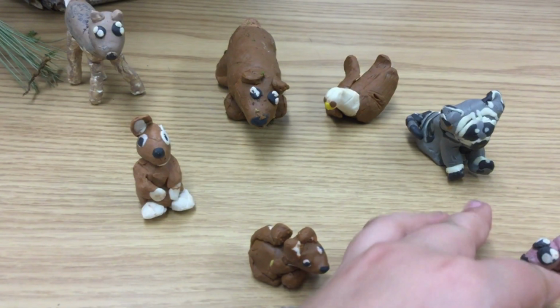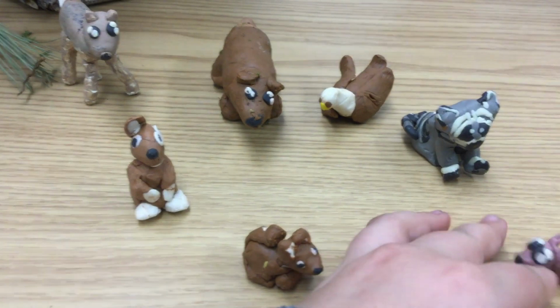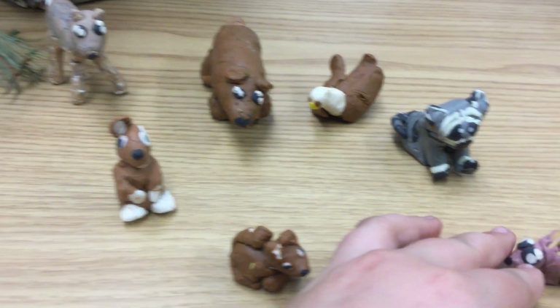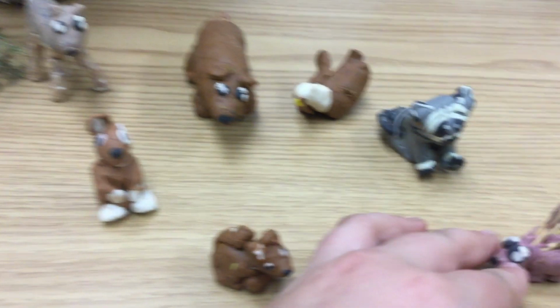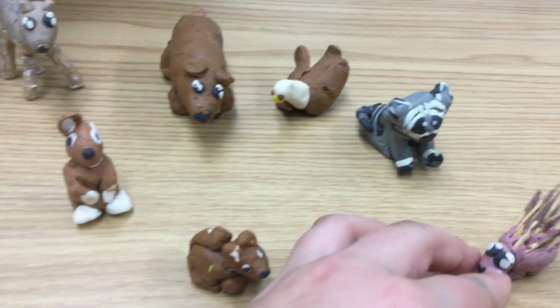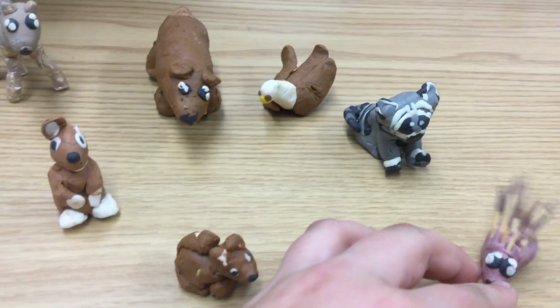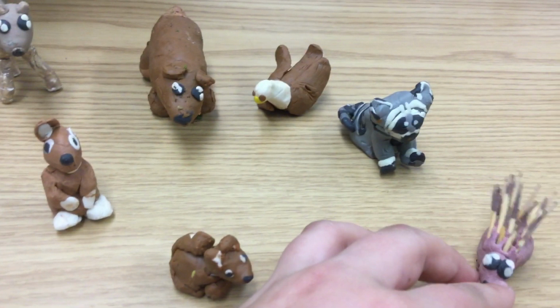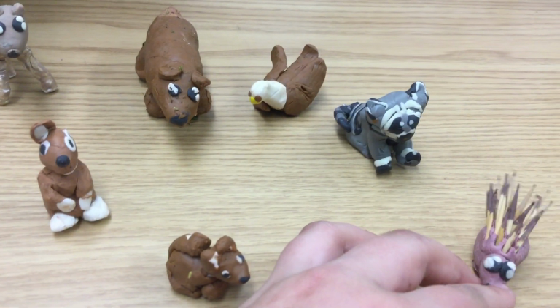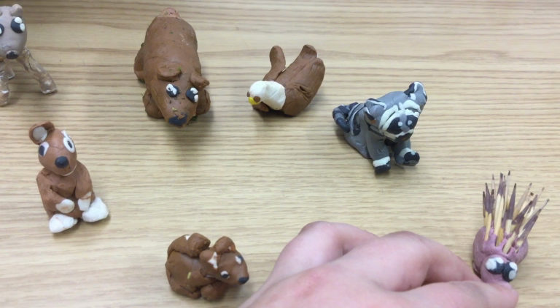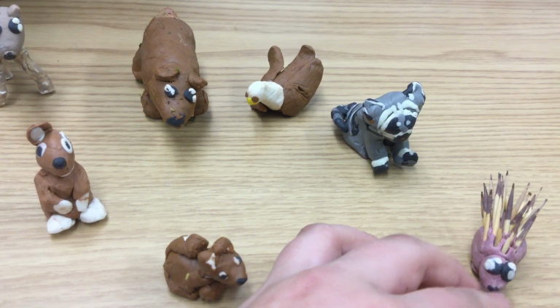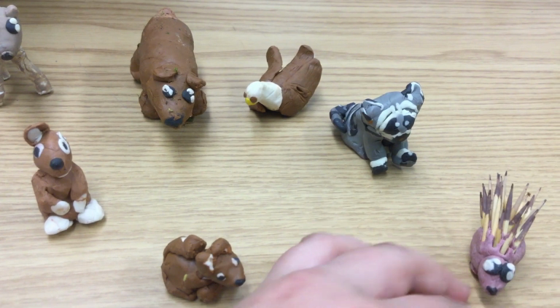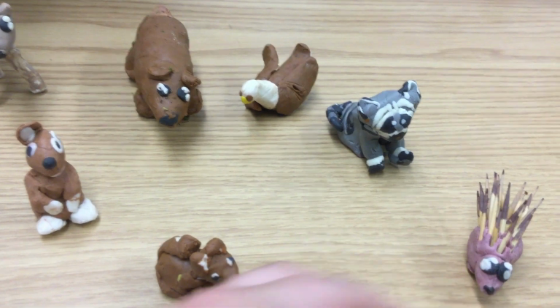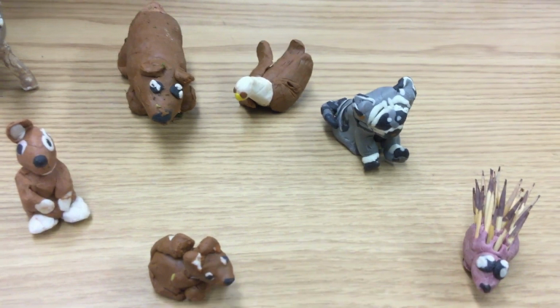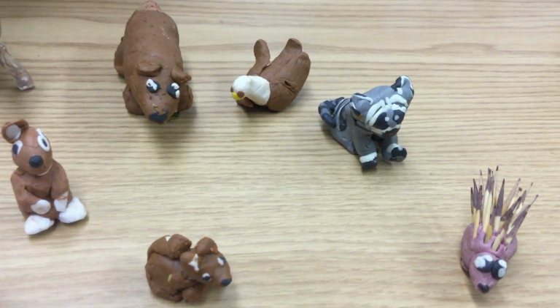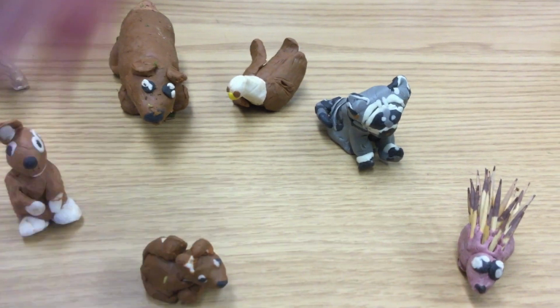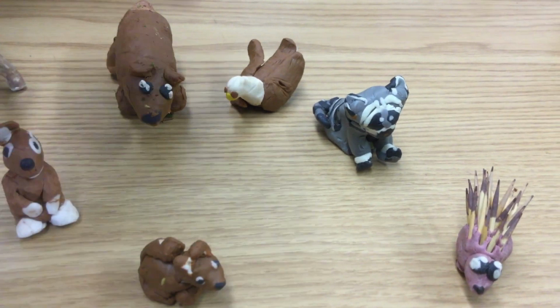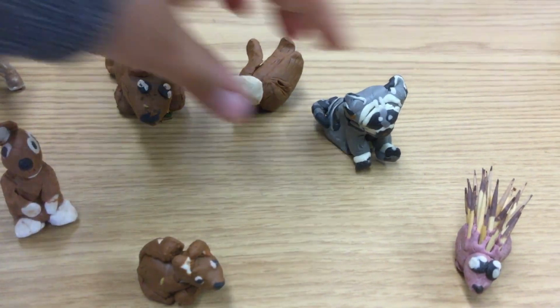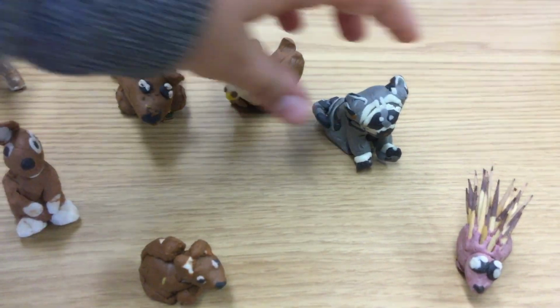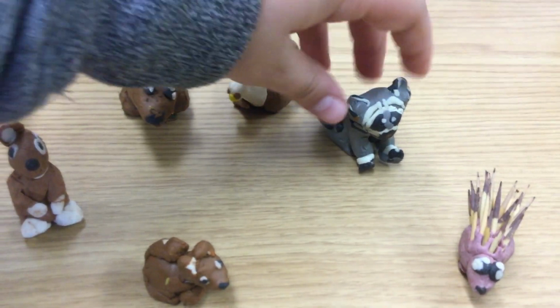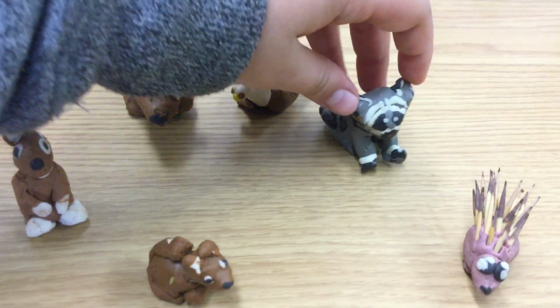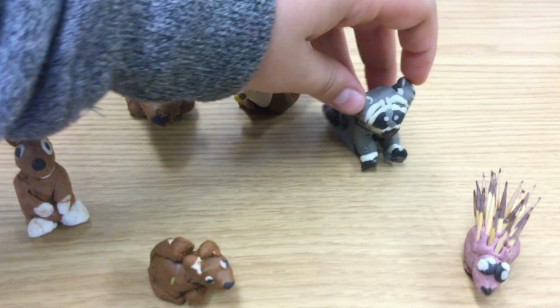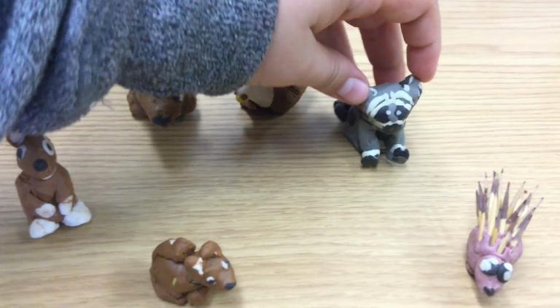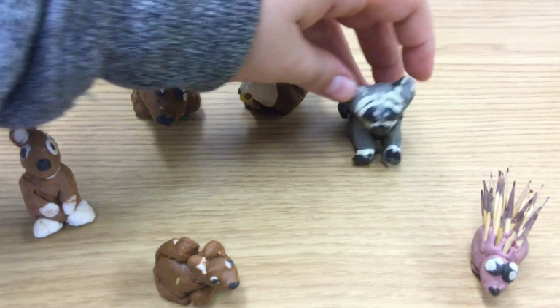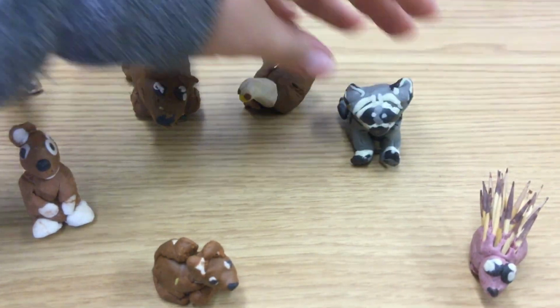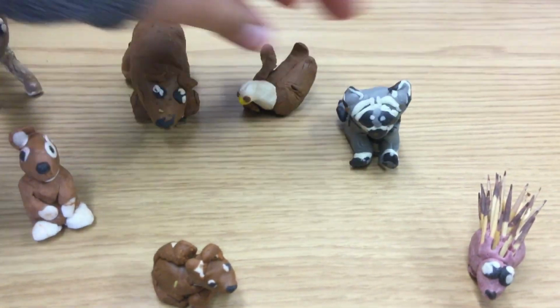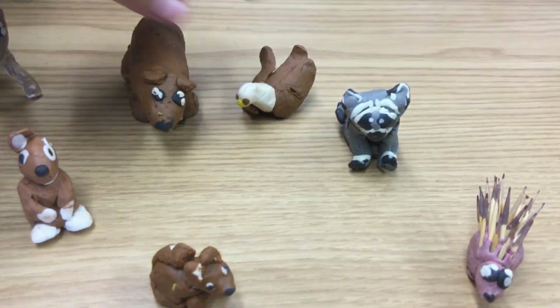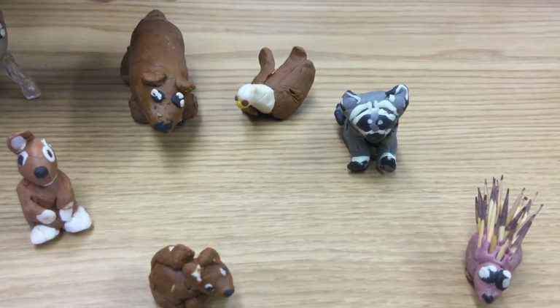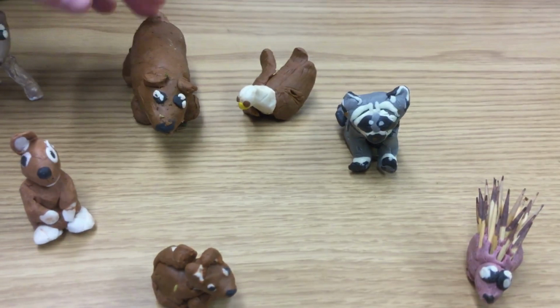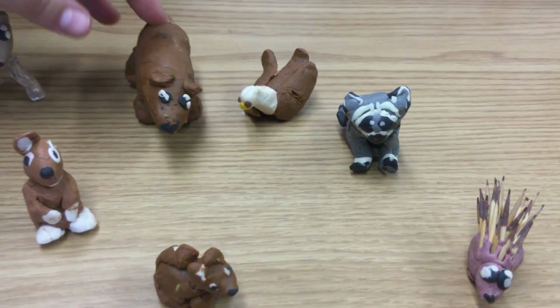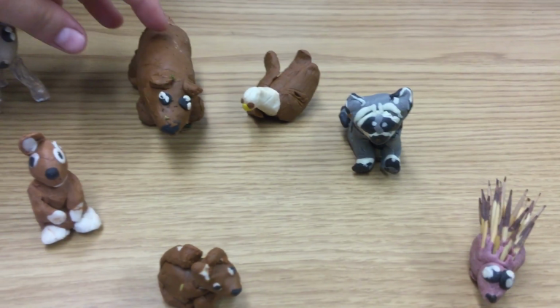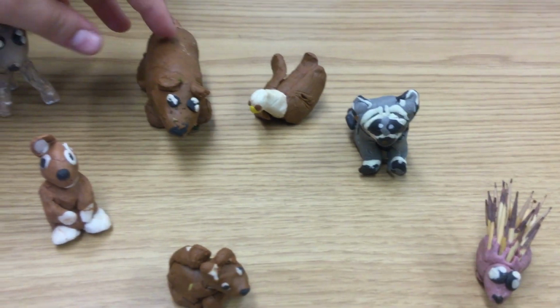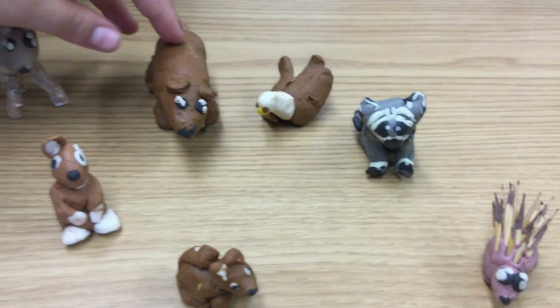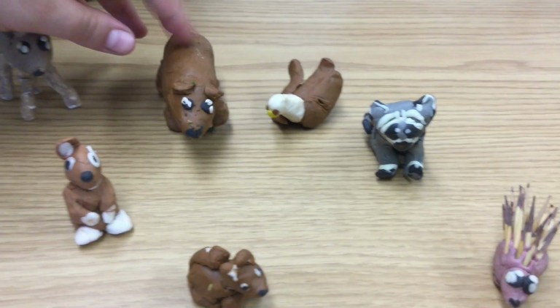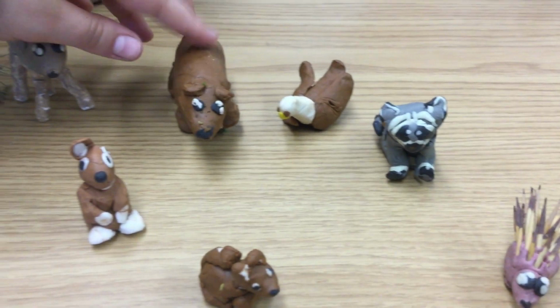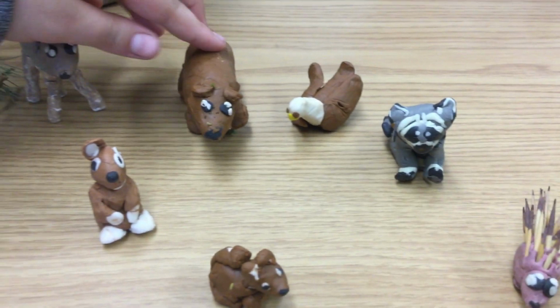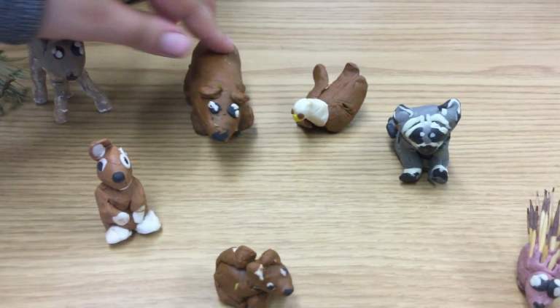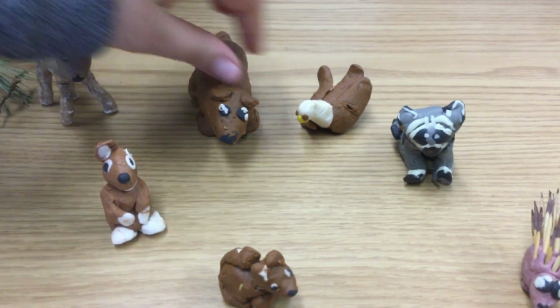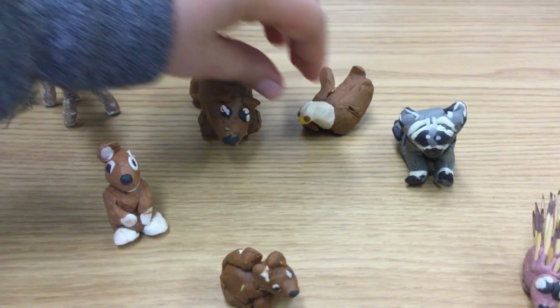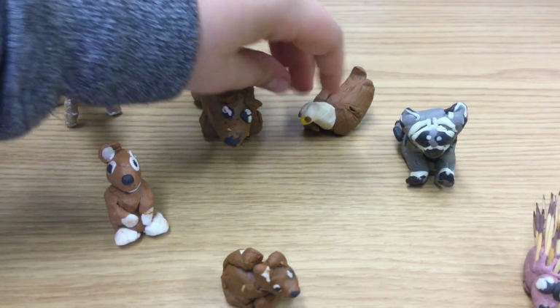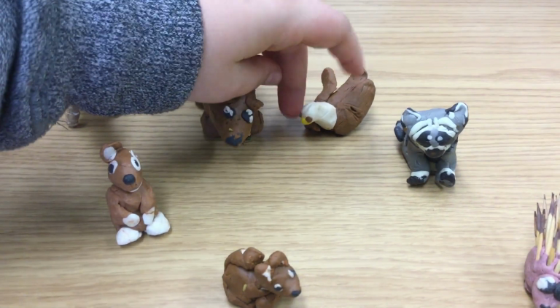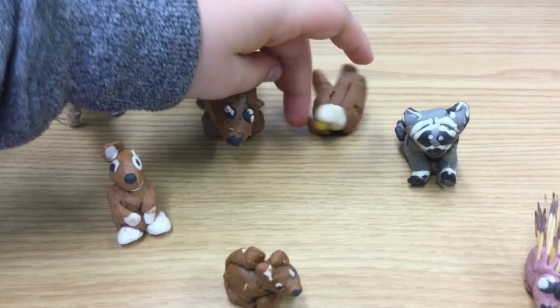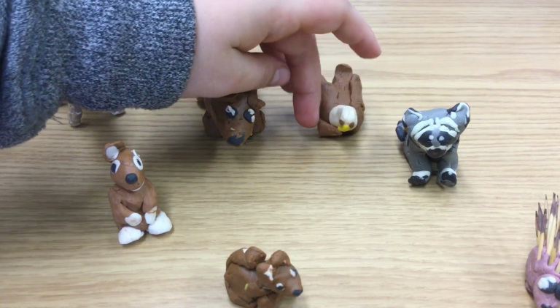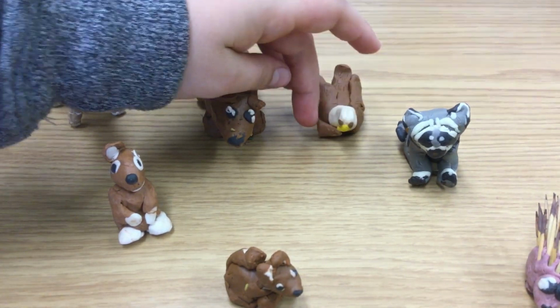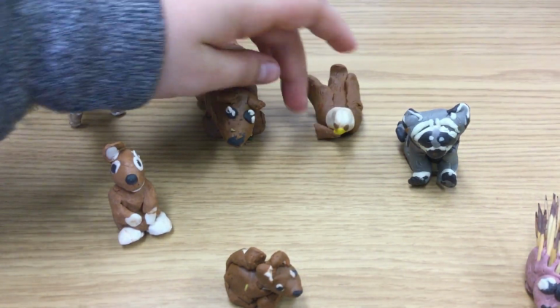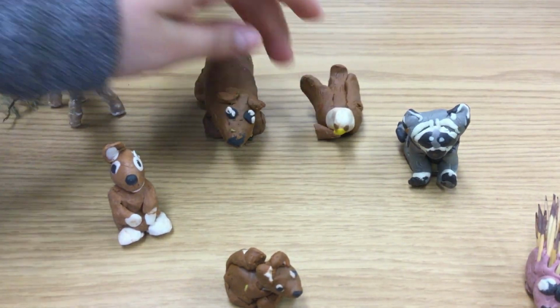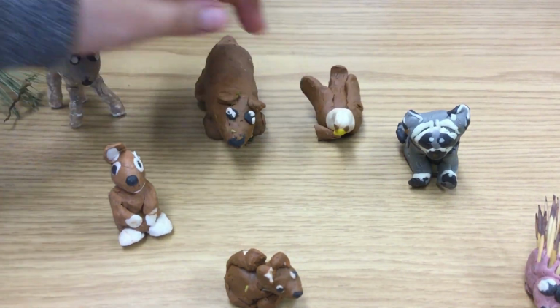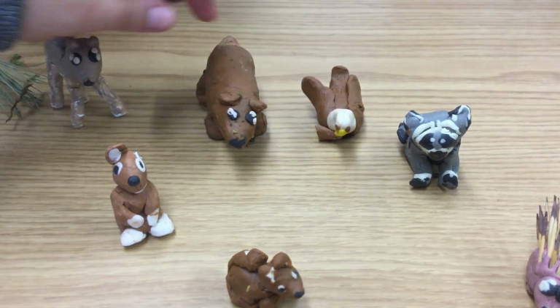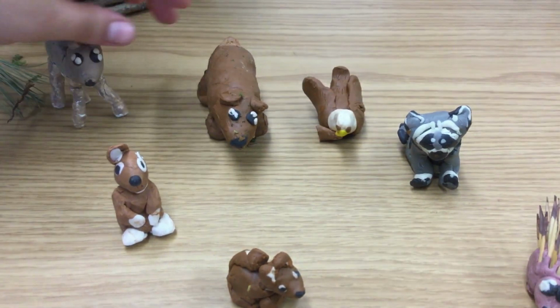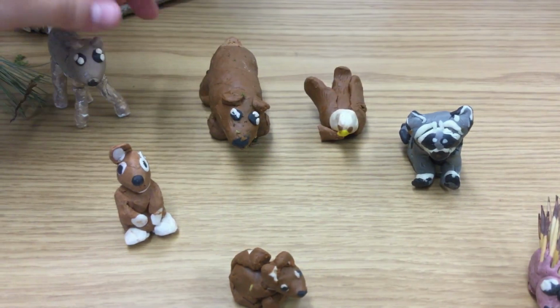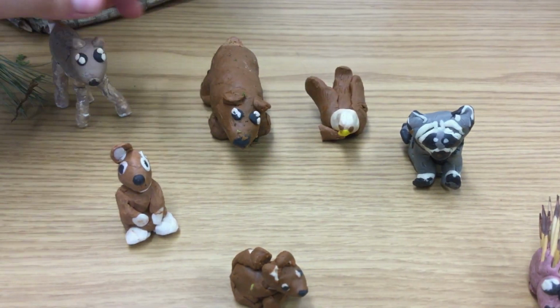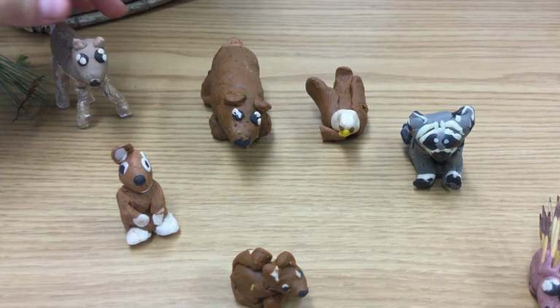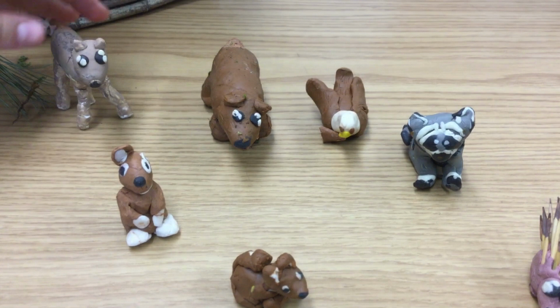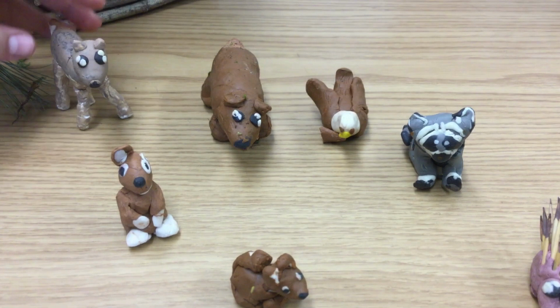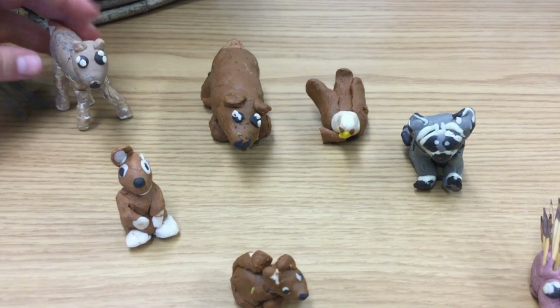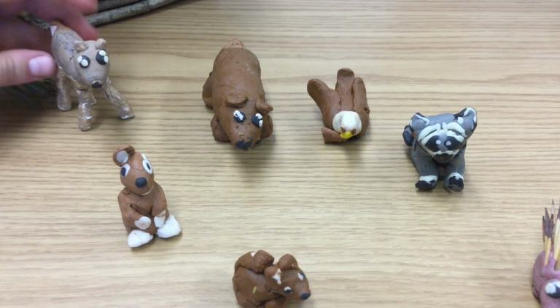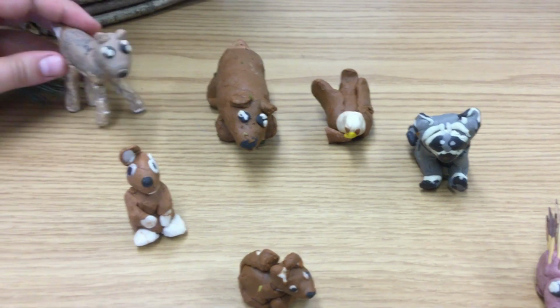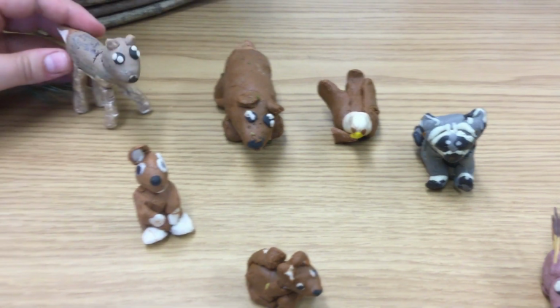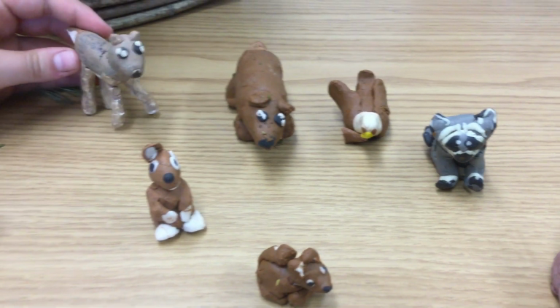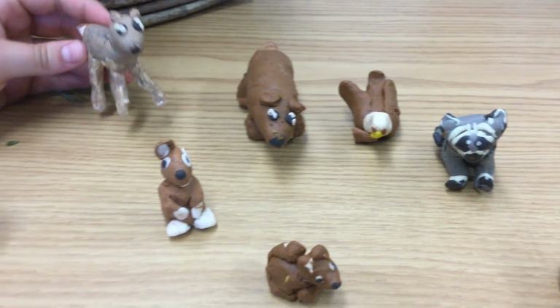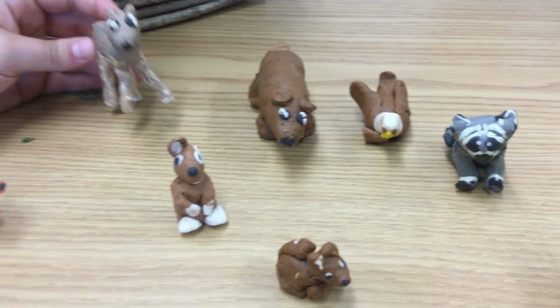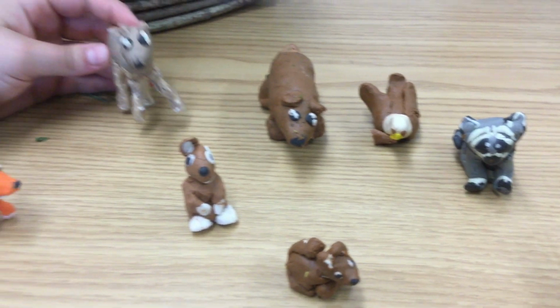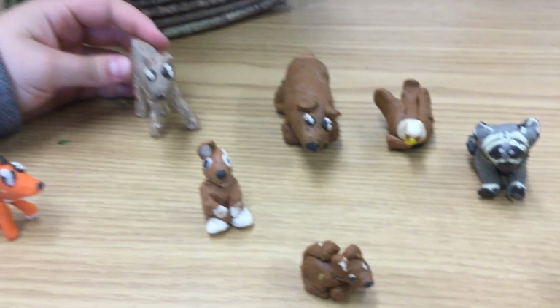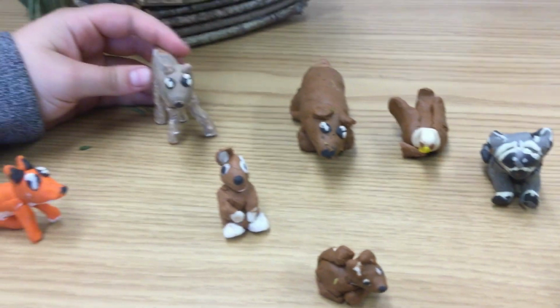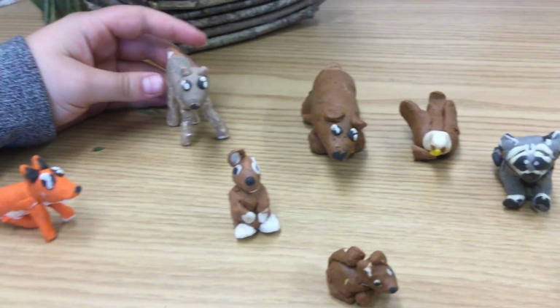This is a porcupine, a chubby raccoon, a bear, the eagle, and the deer.